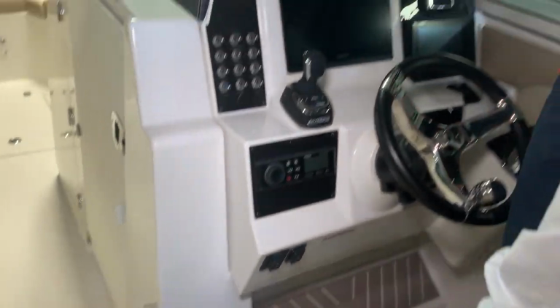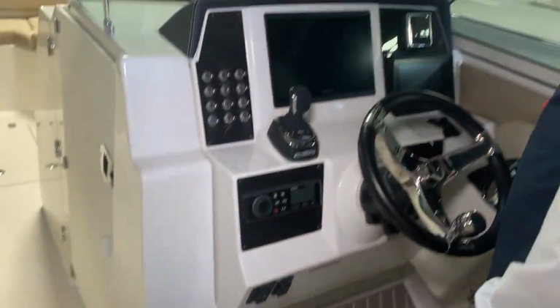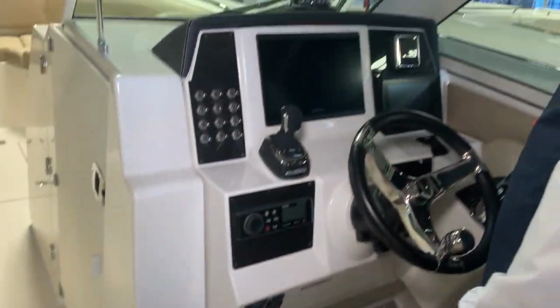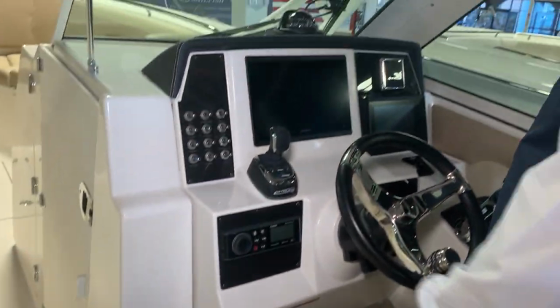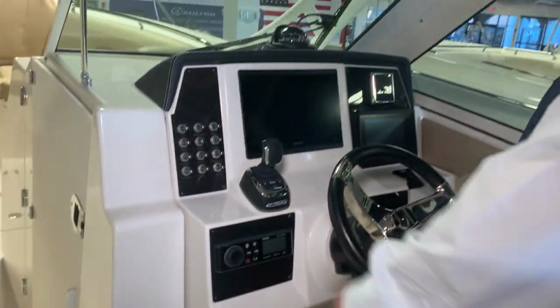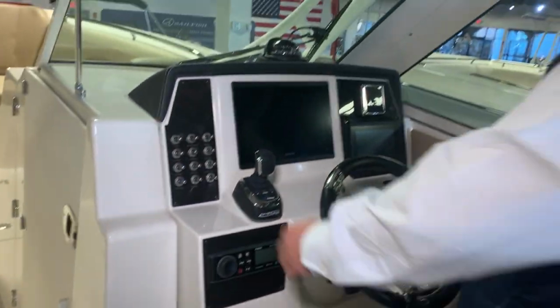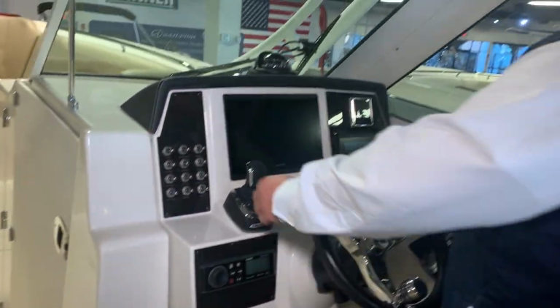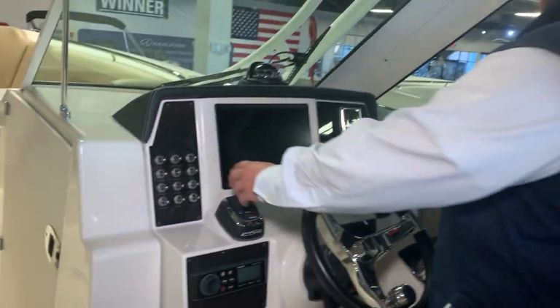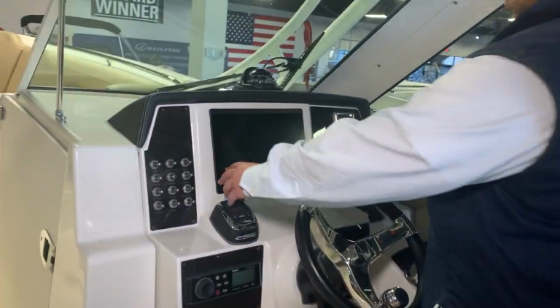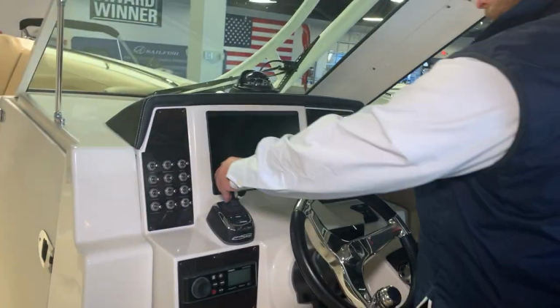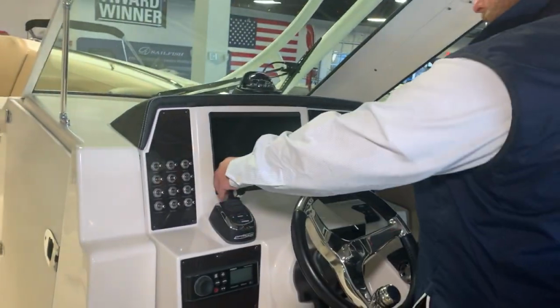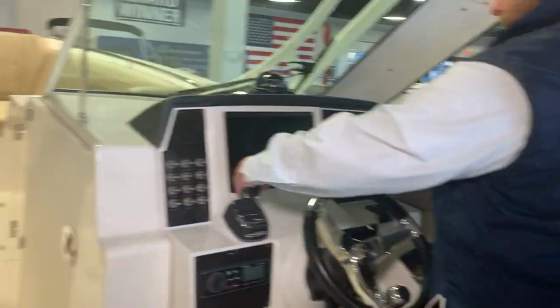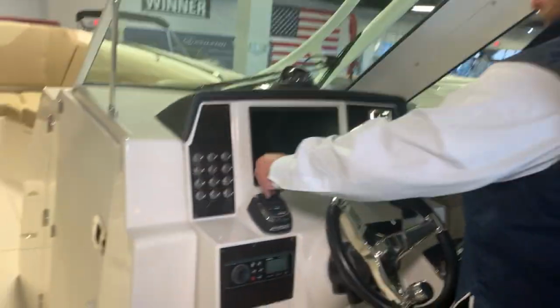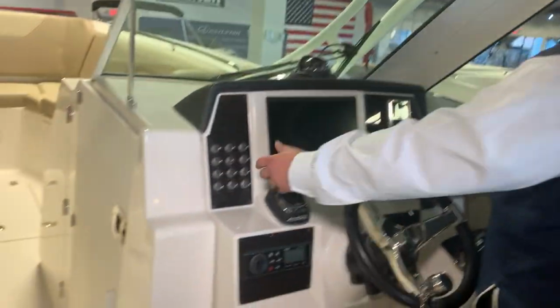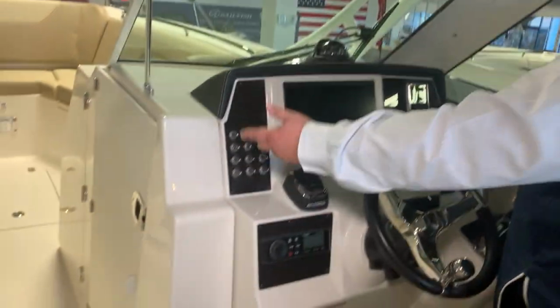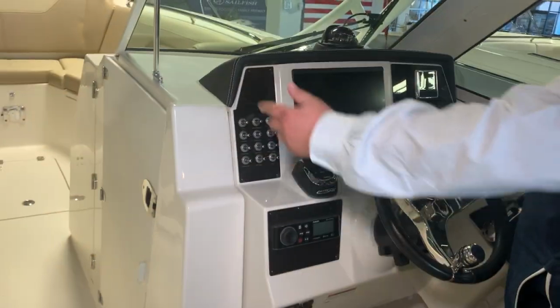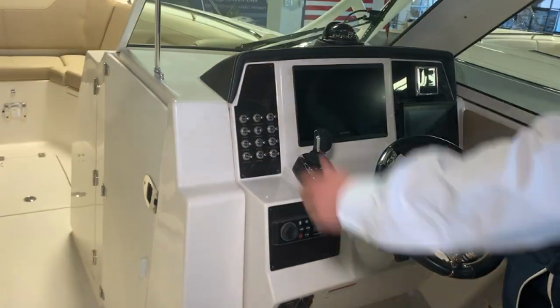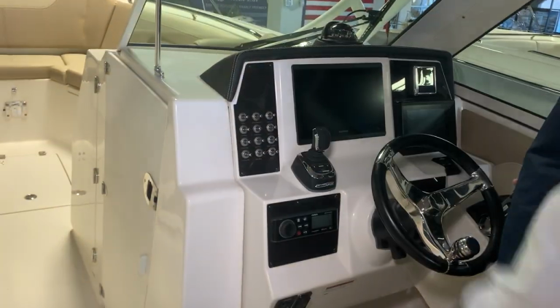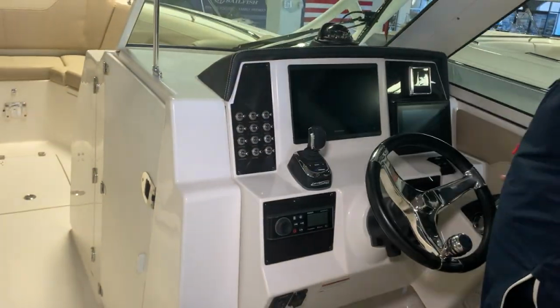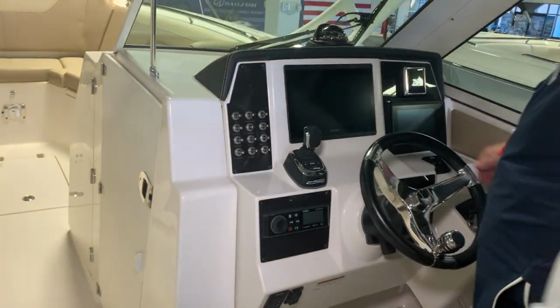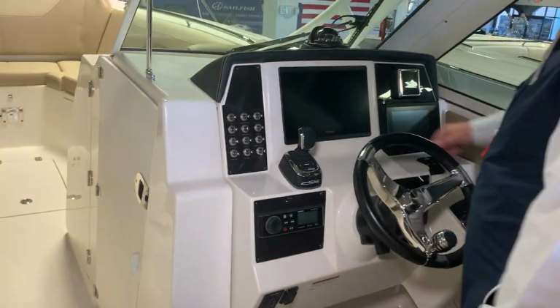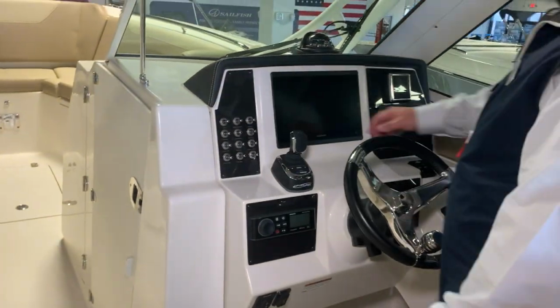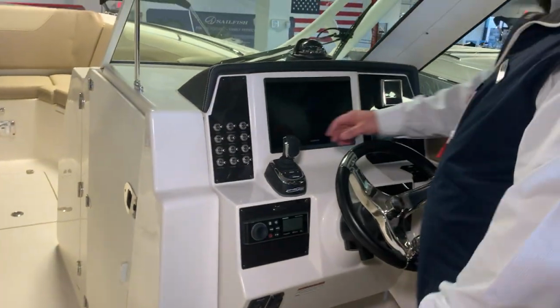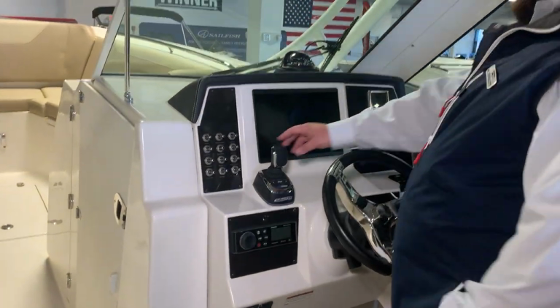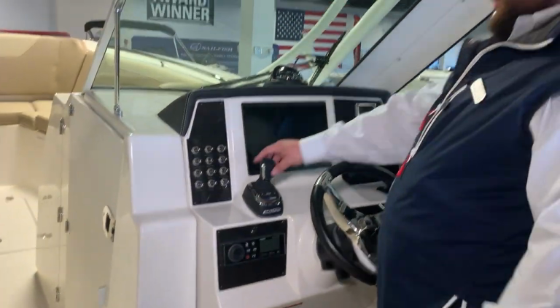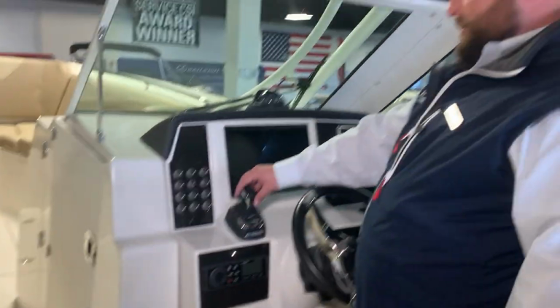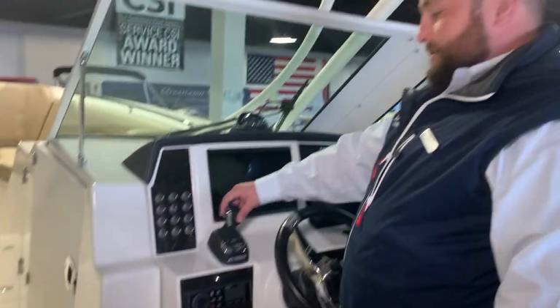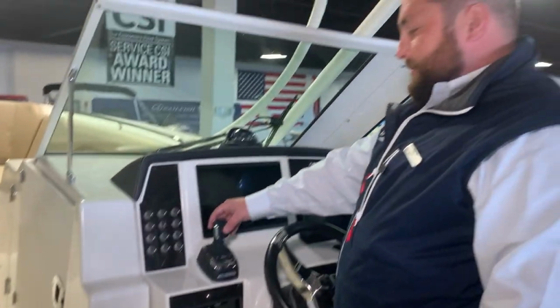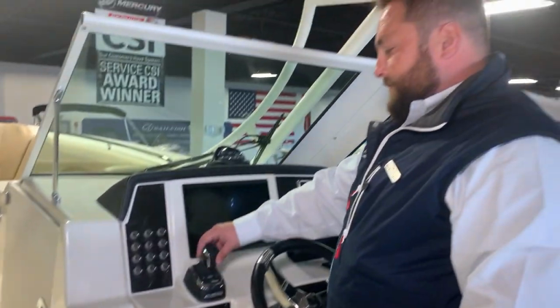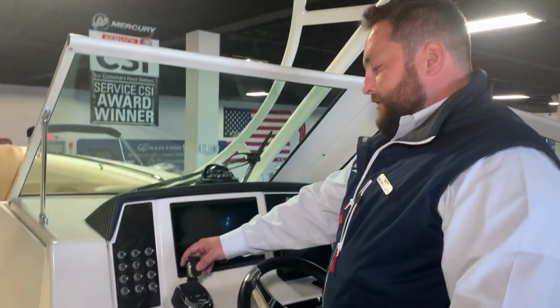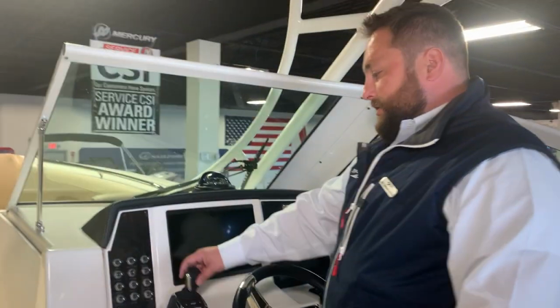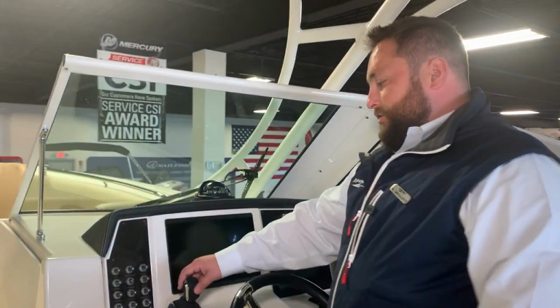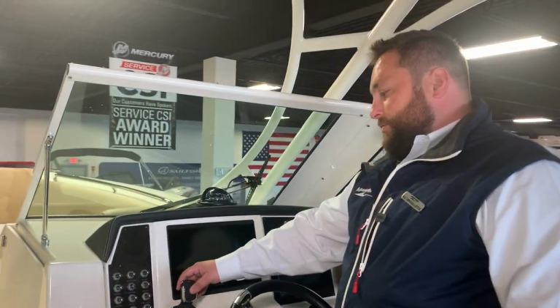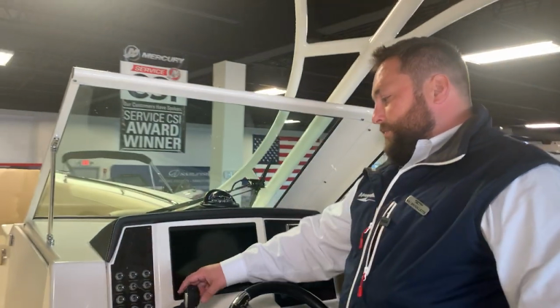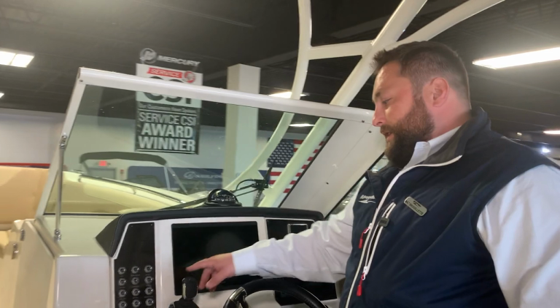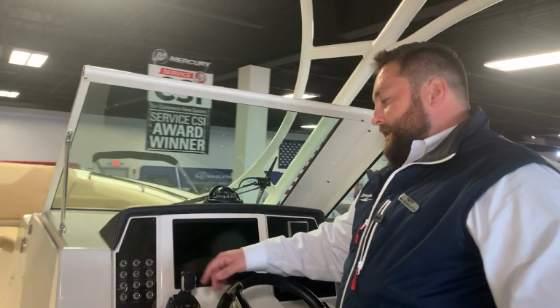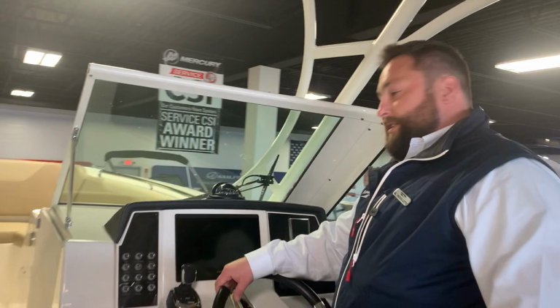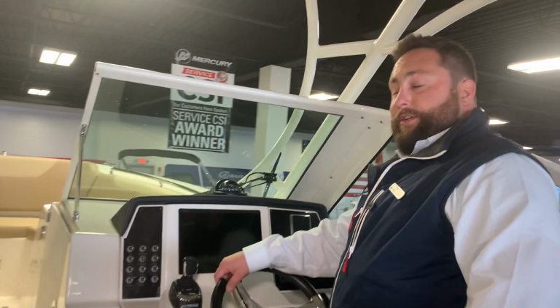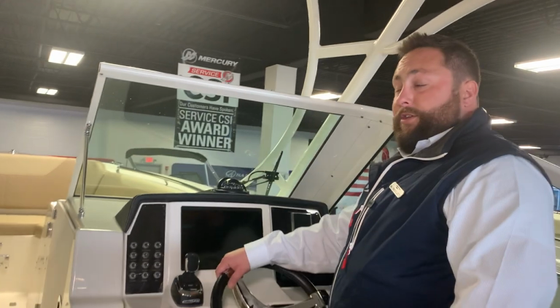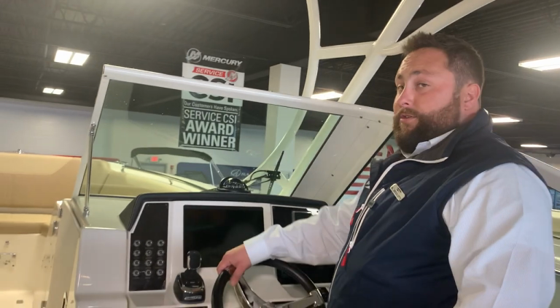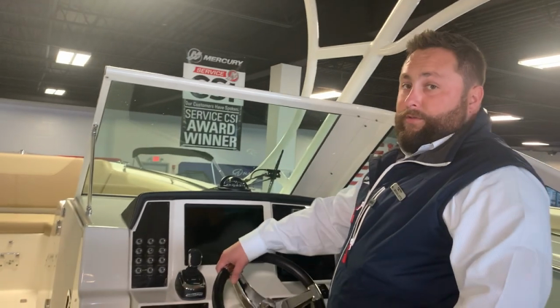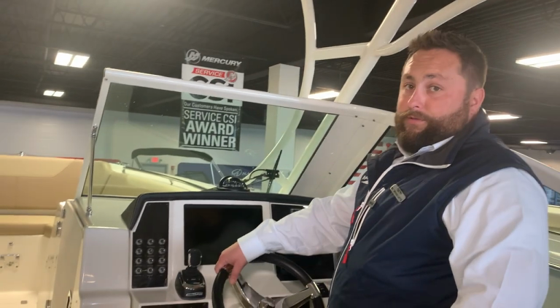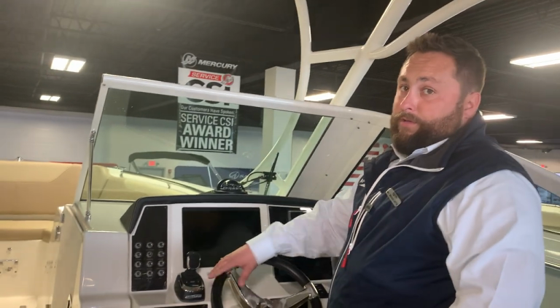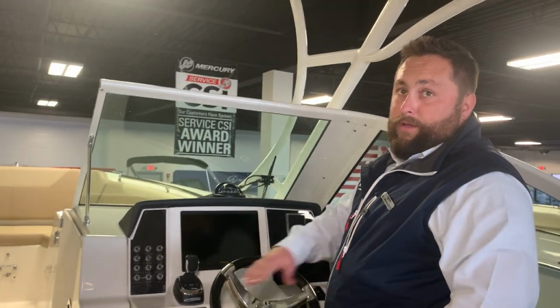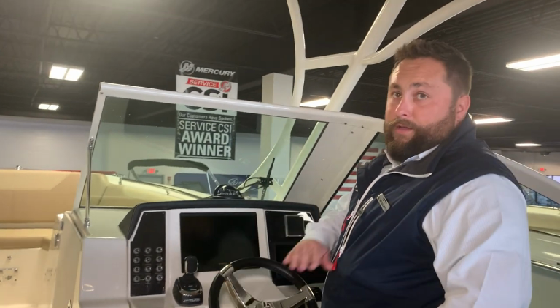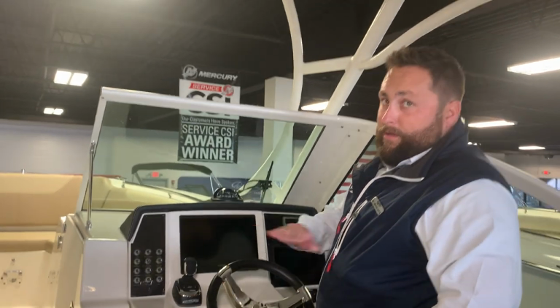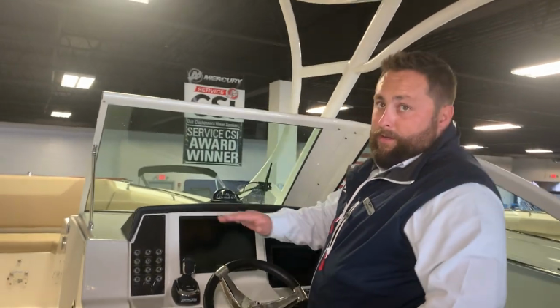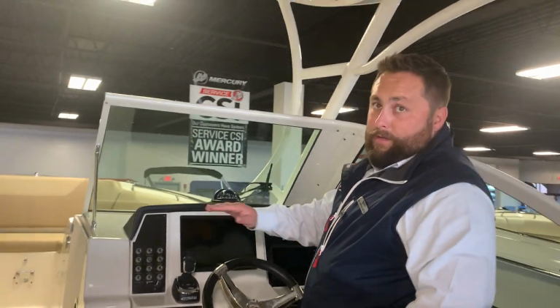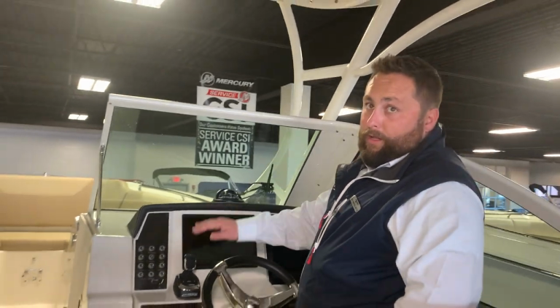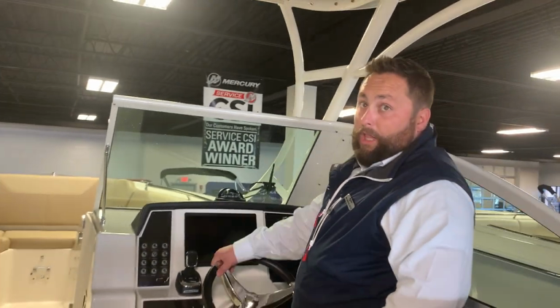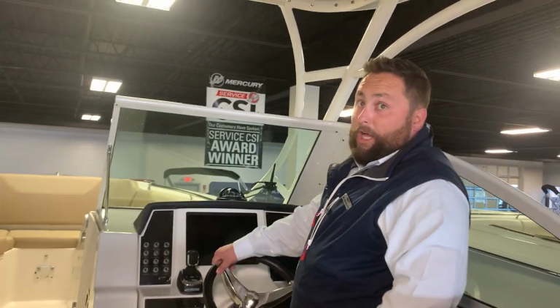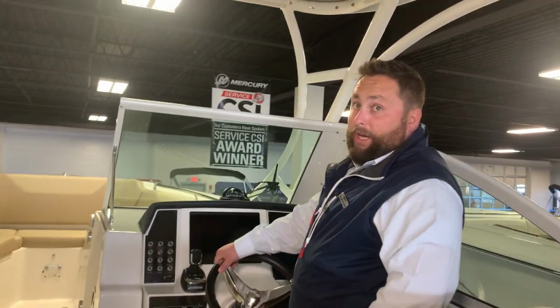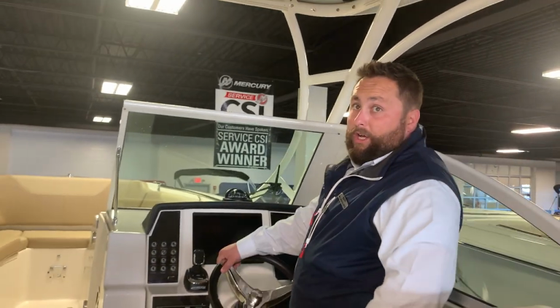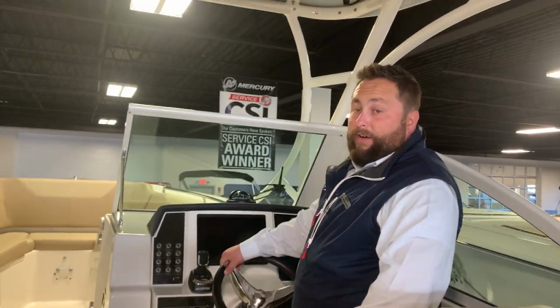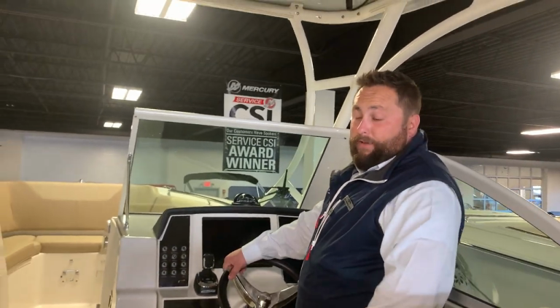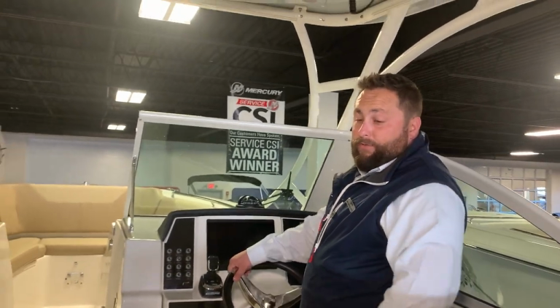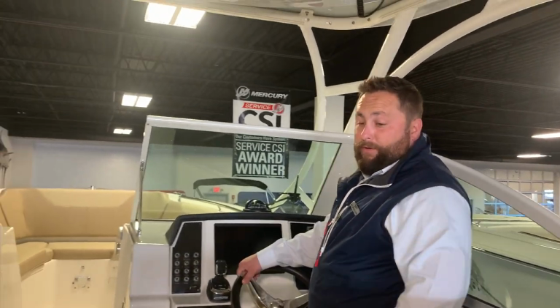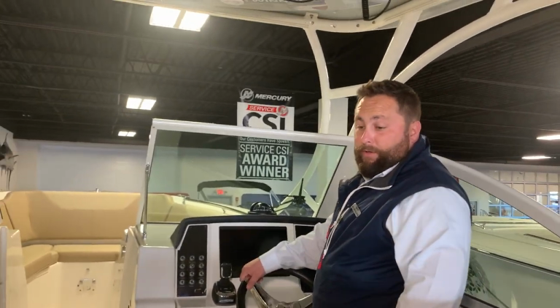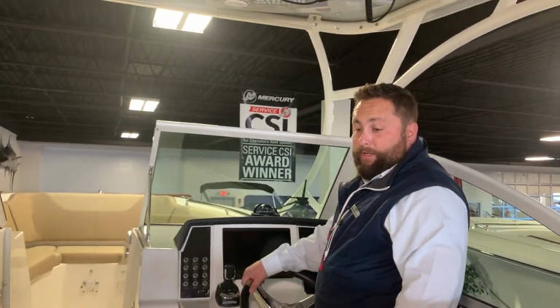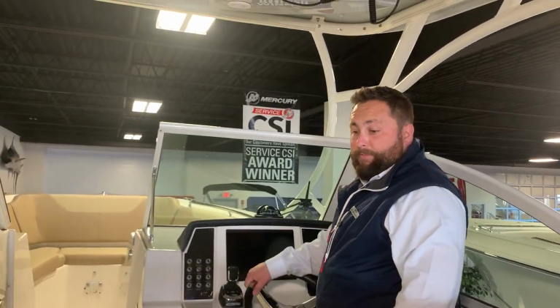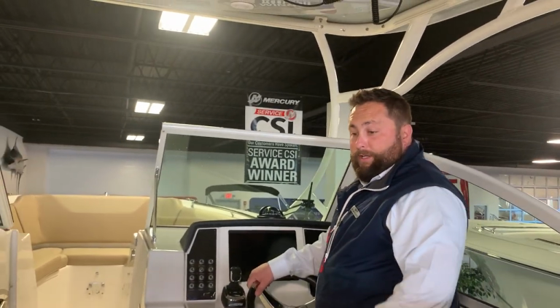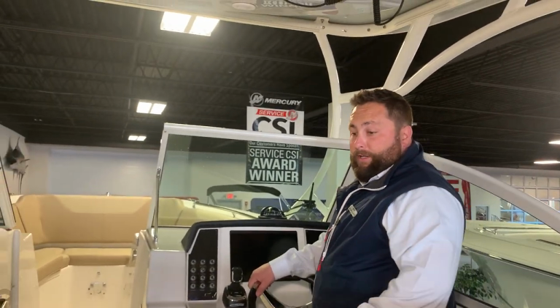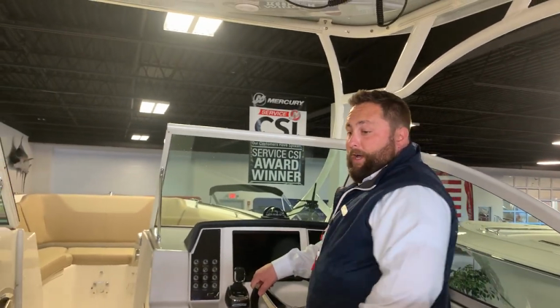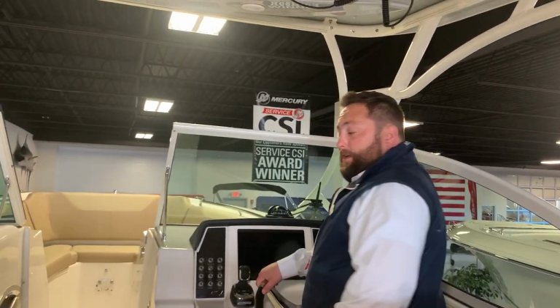This joystick works really well — I've run these boats and it is super easy to use. You get a lot of confidence when you pull up to the dock.